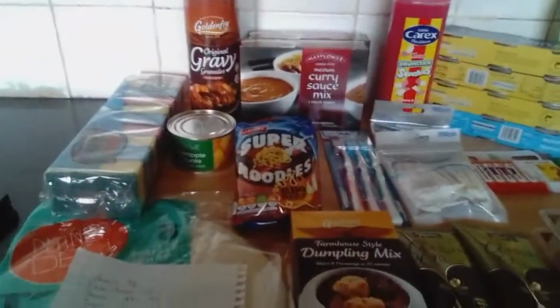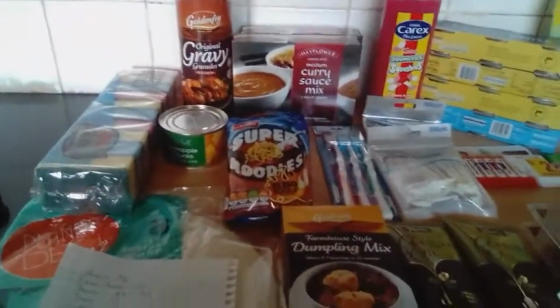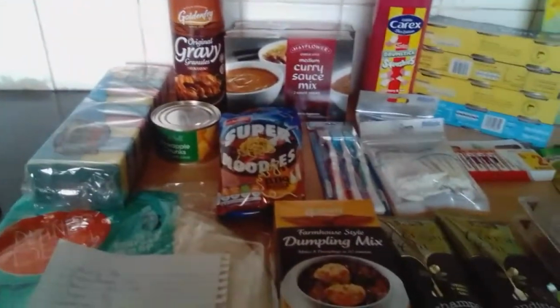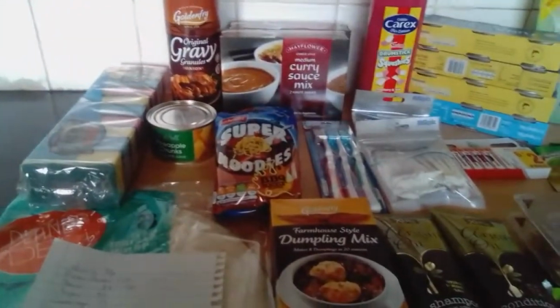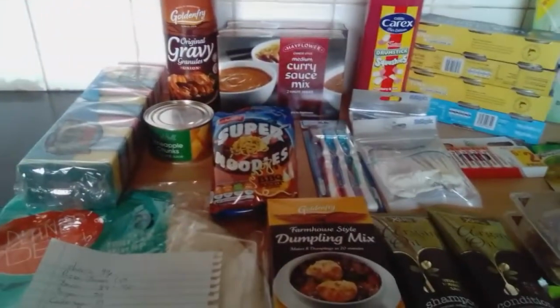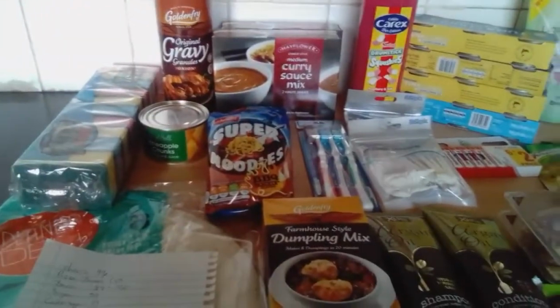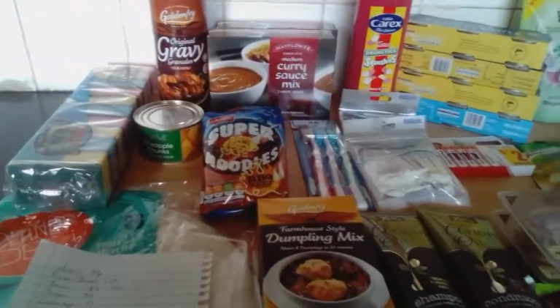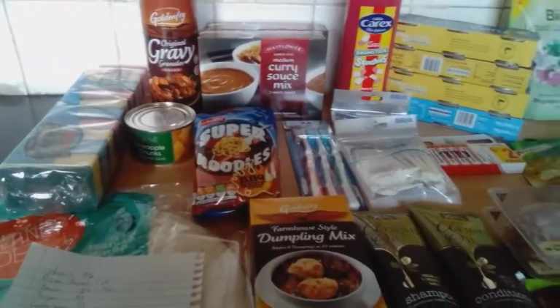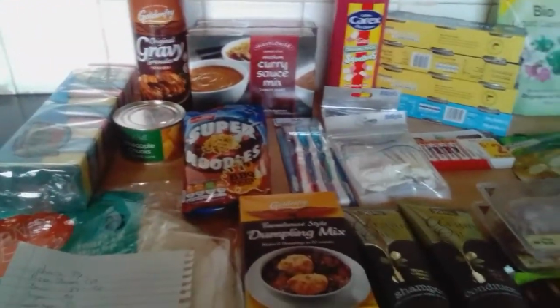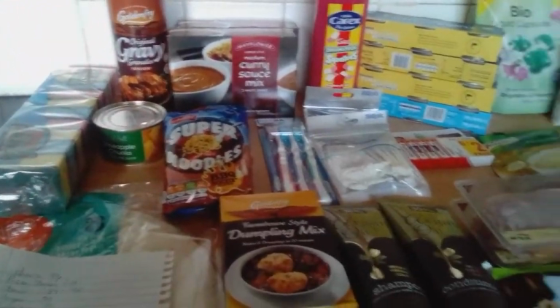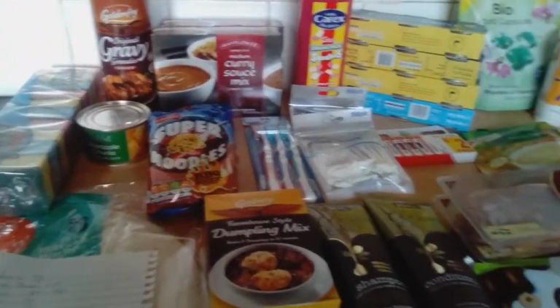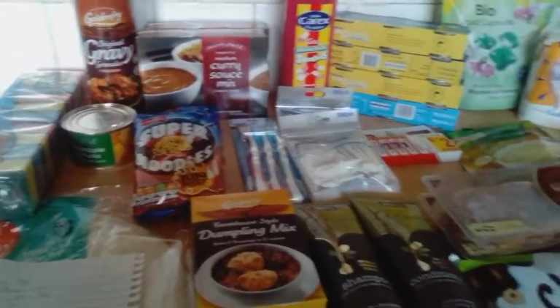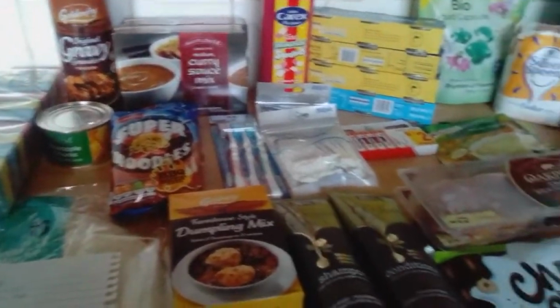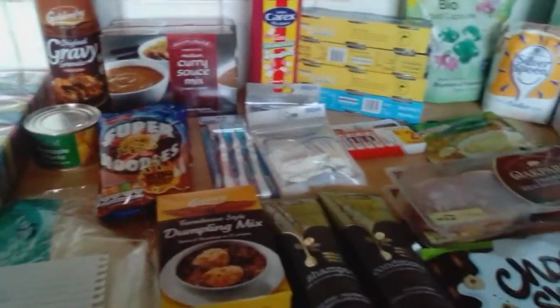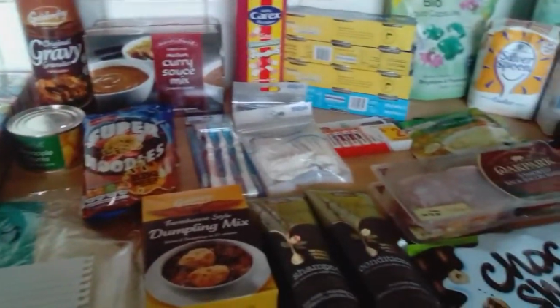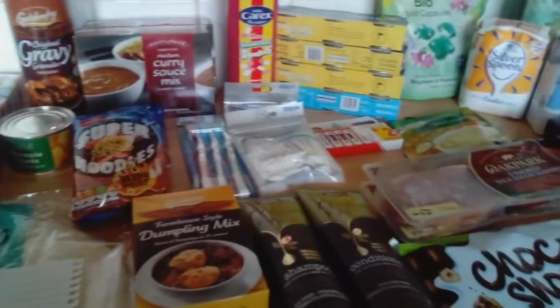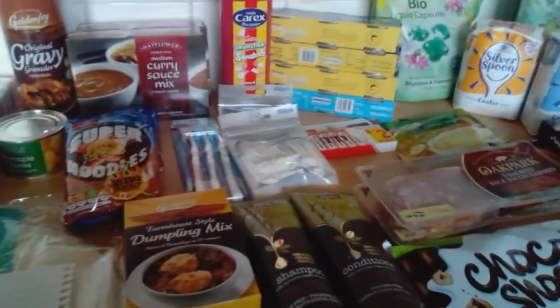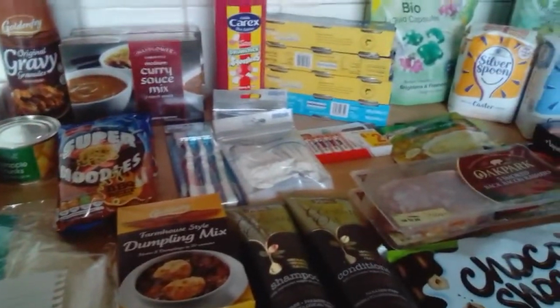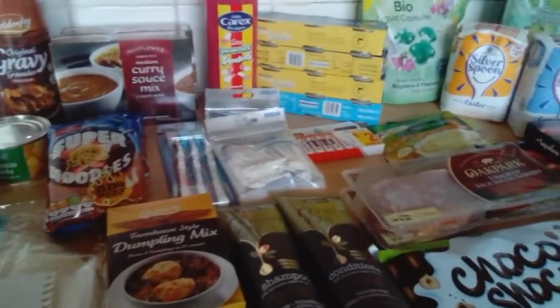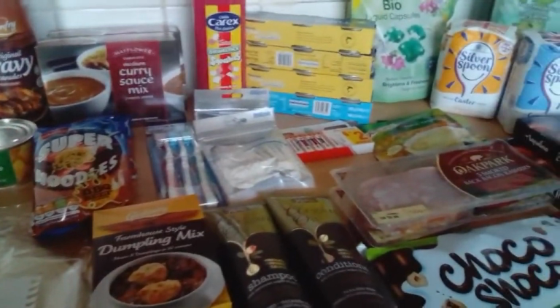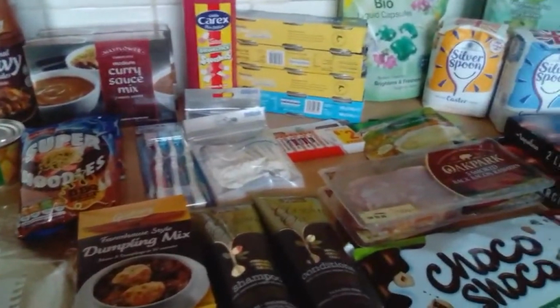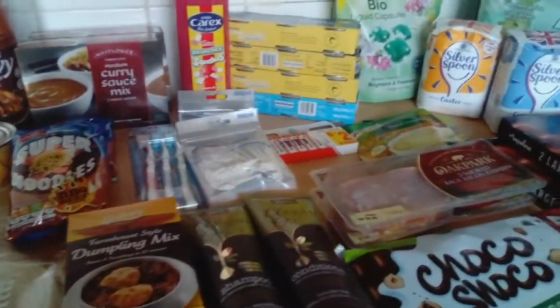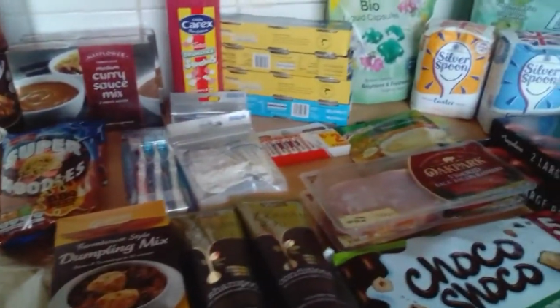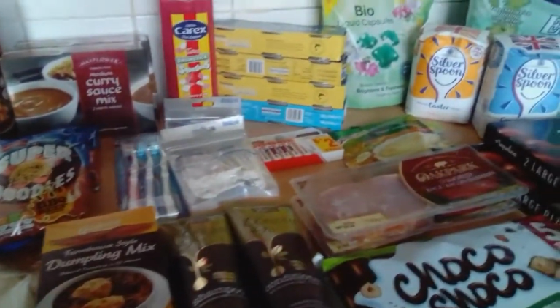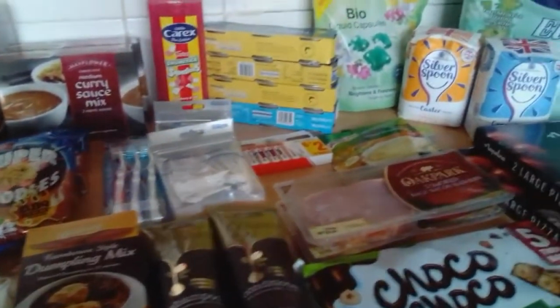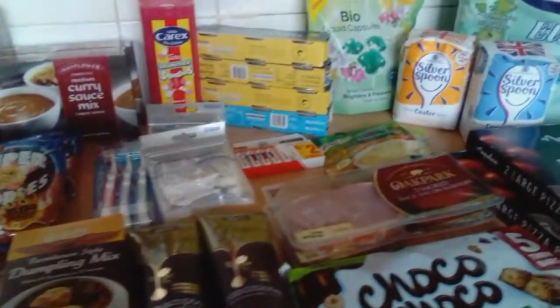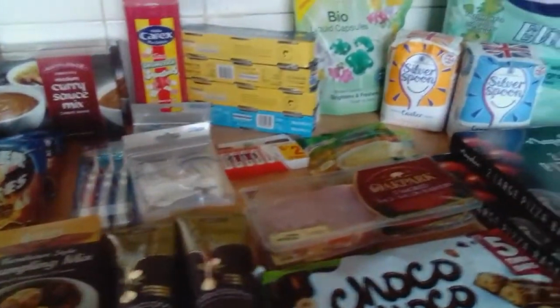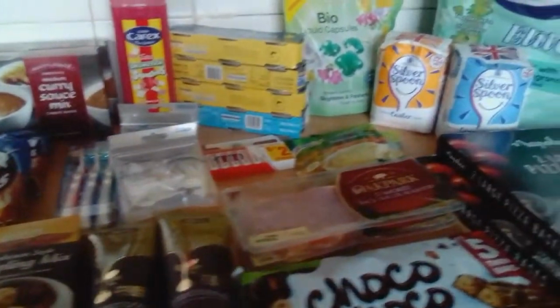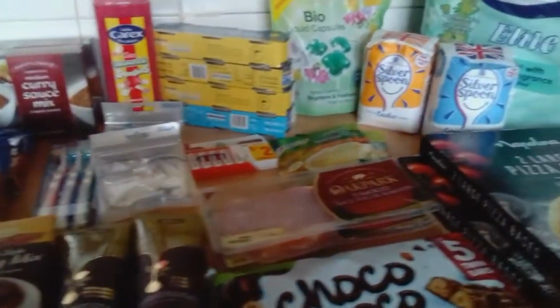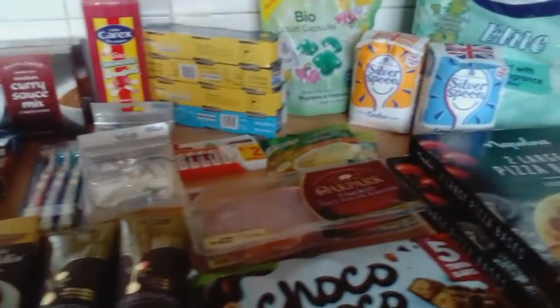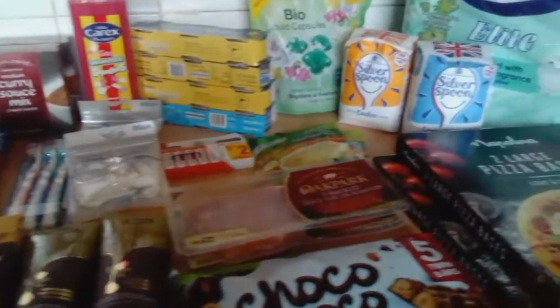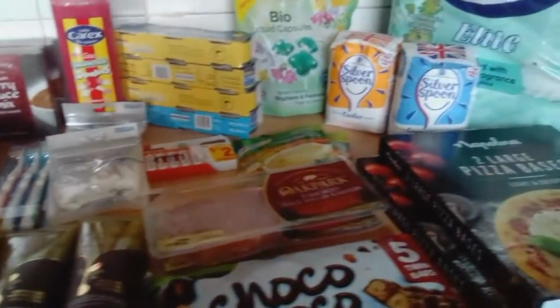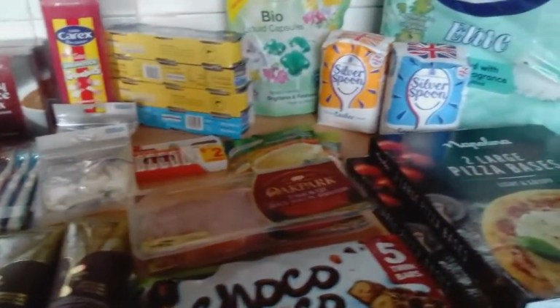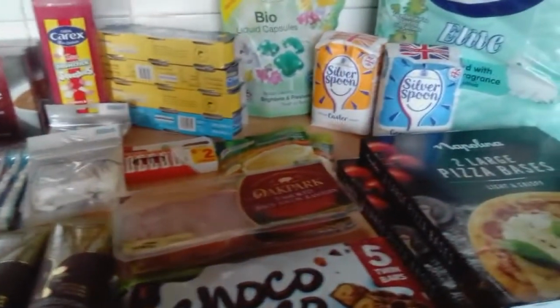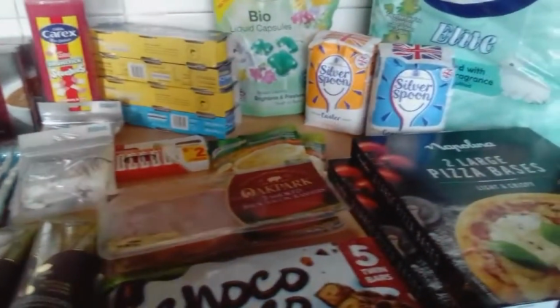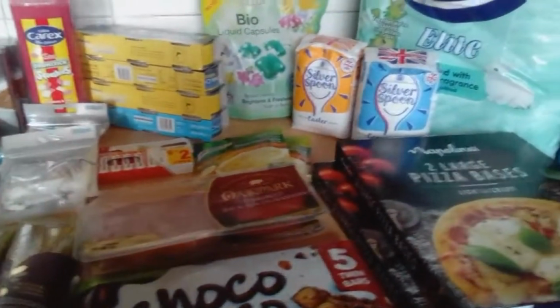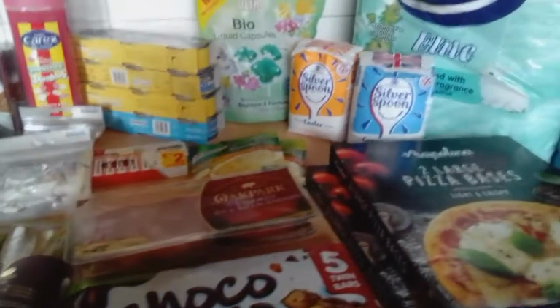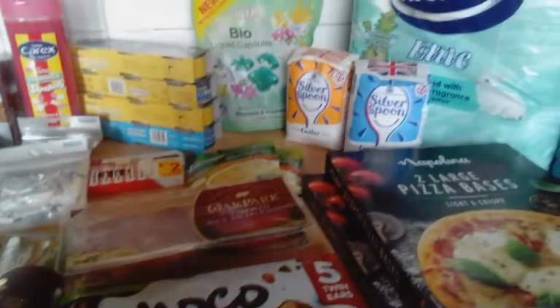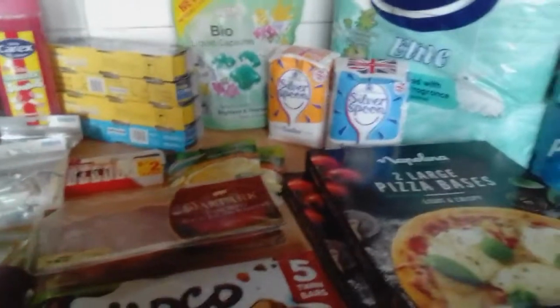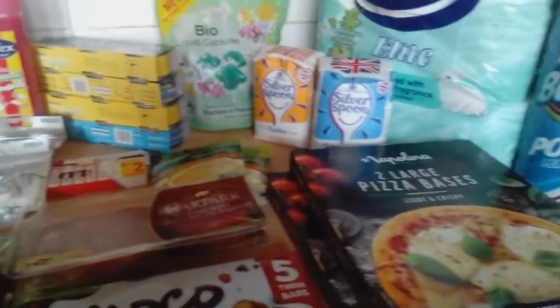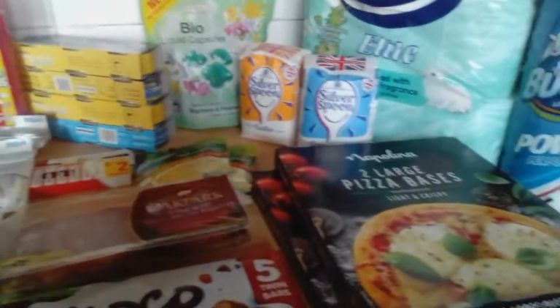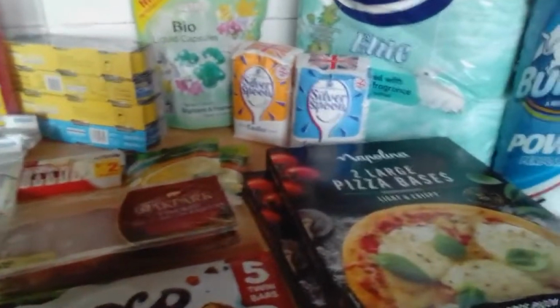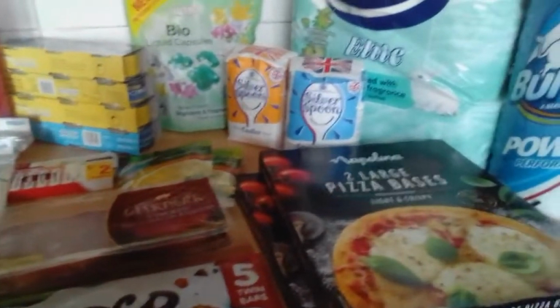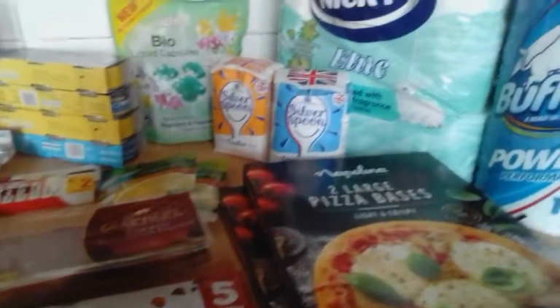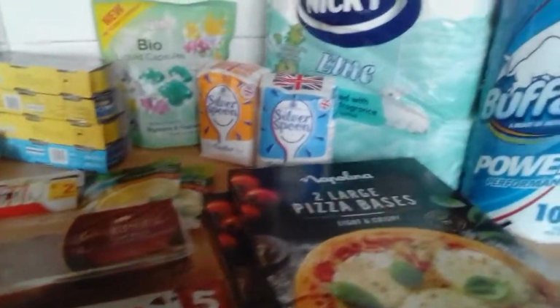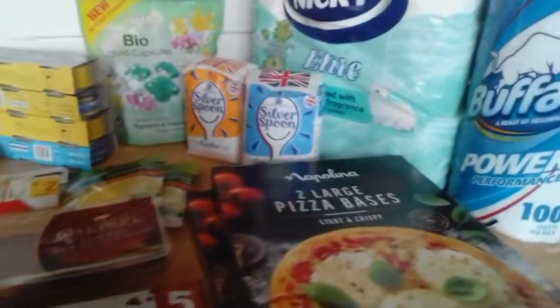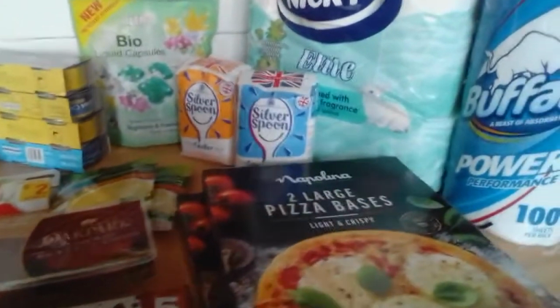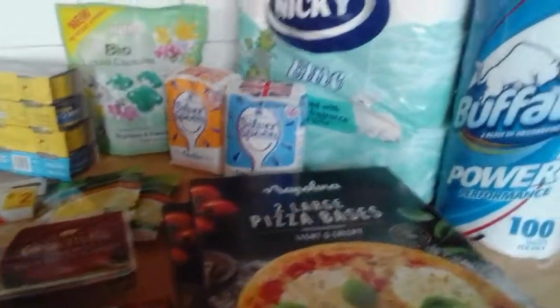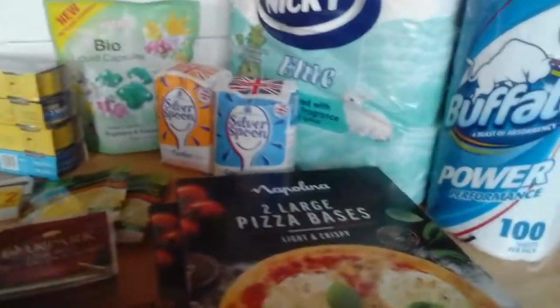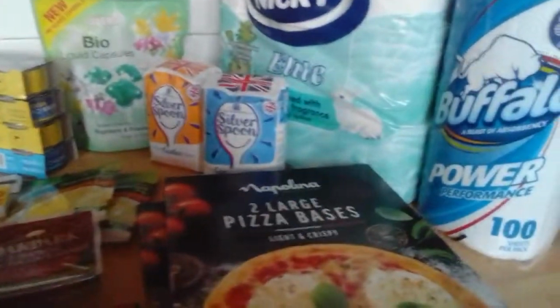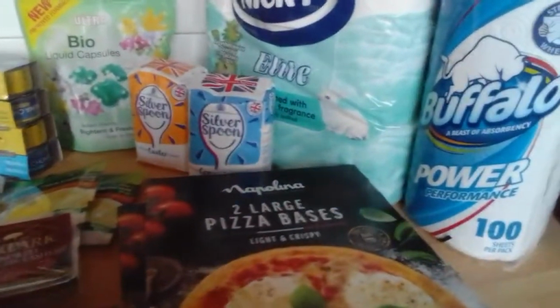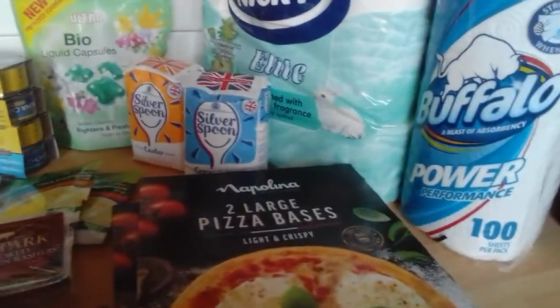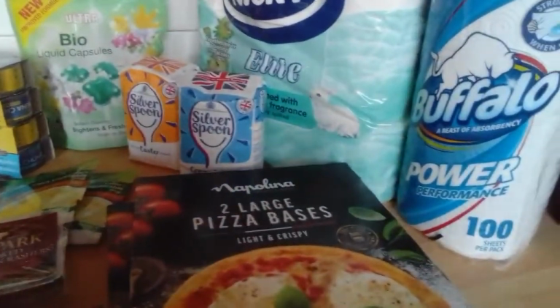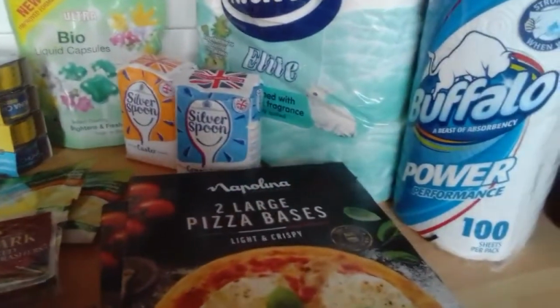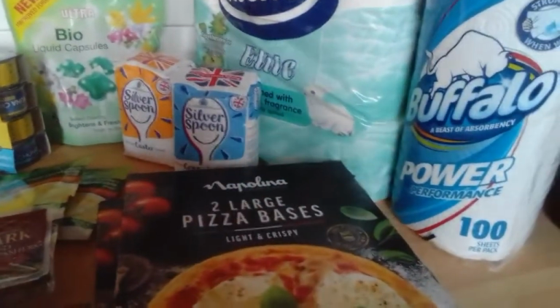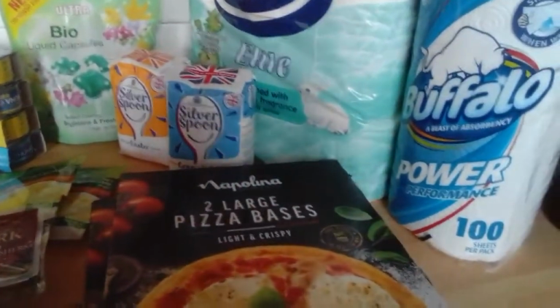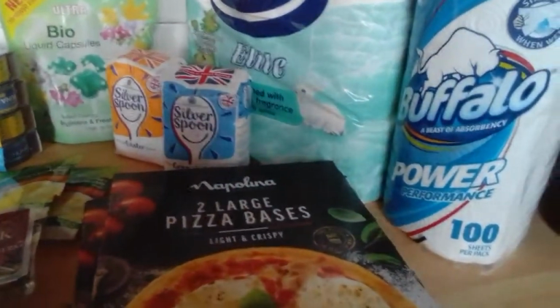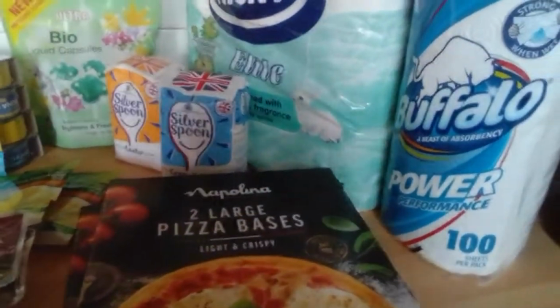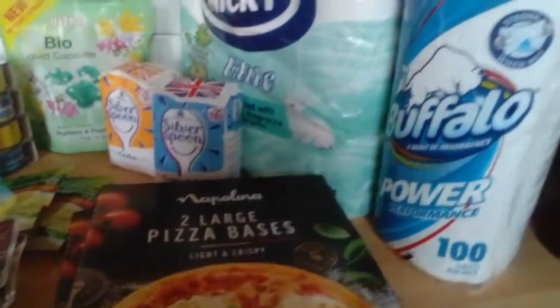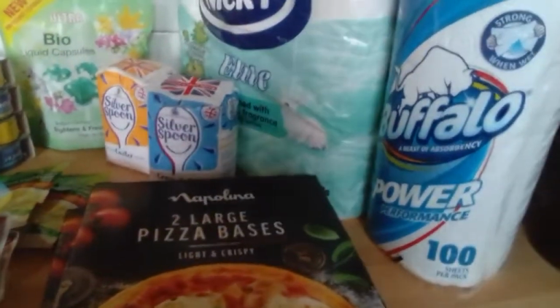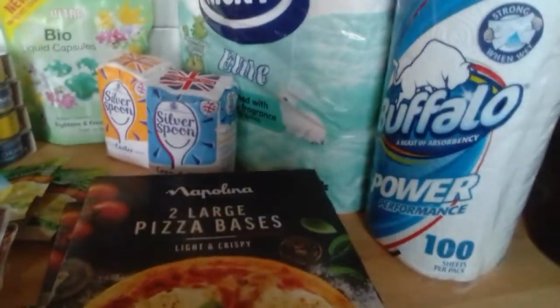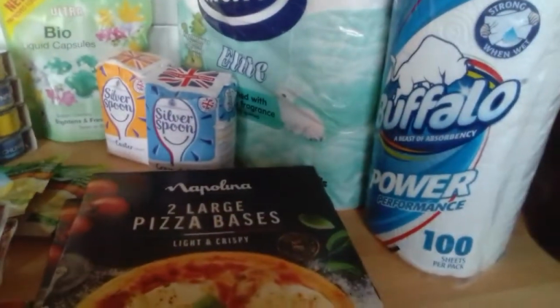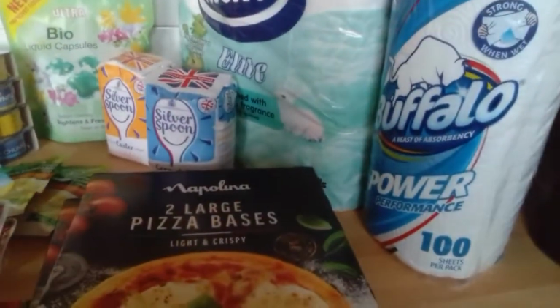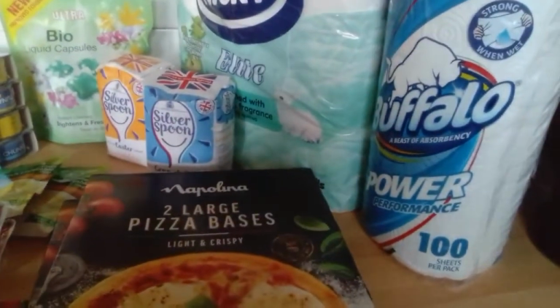Hello and welcome to At Home with Mindy. This is my Home Bargains little bit of shopping.